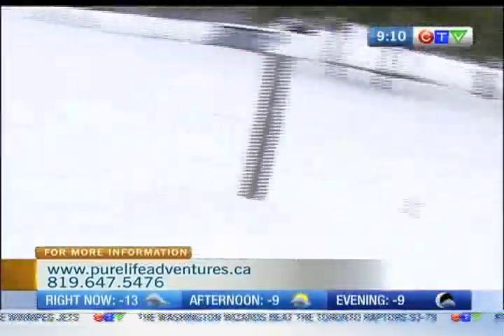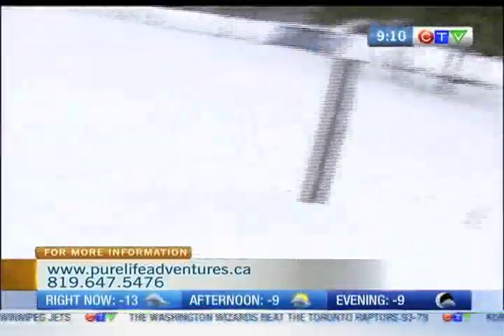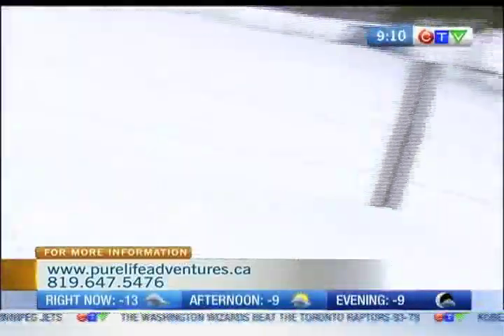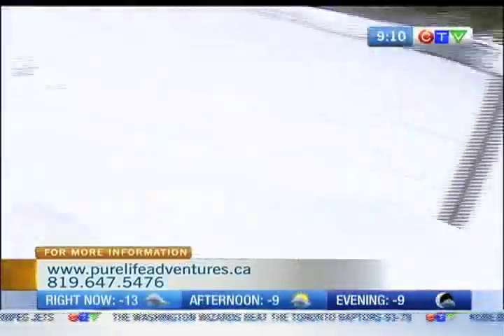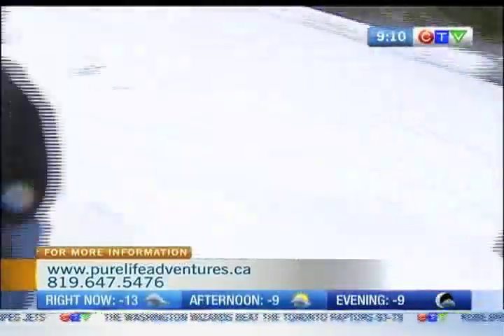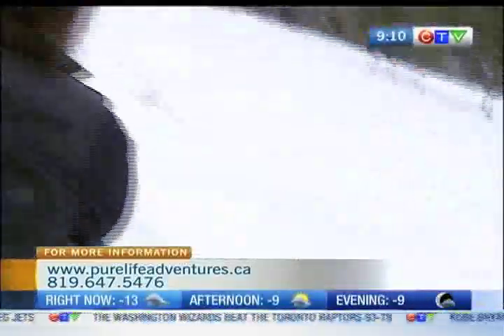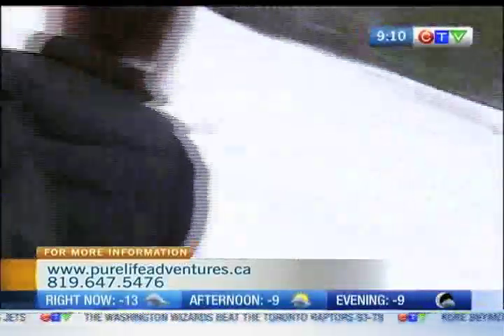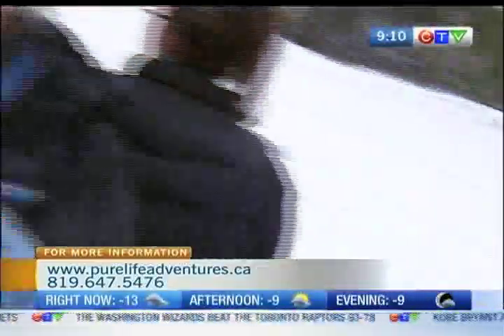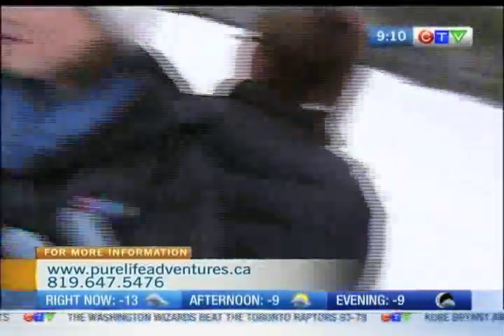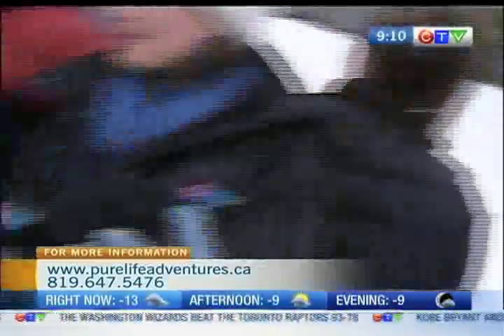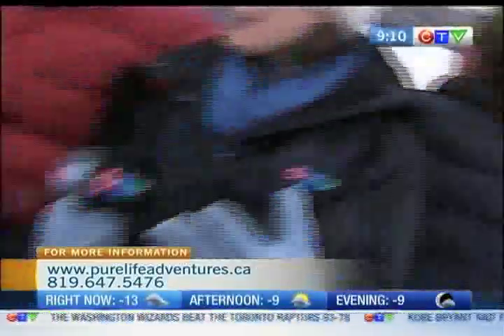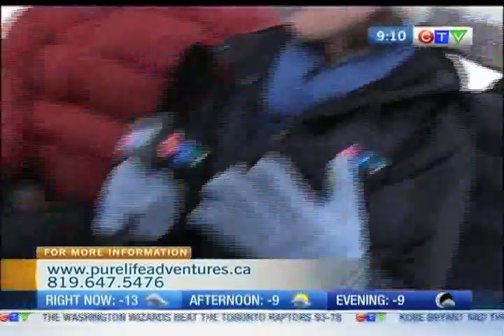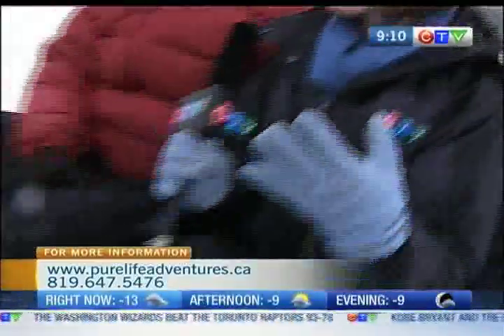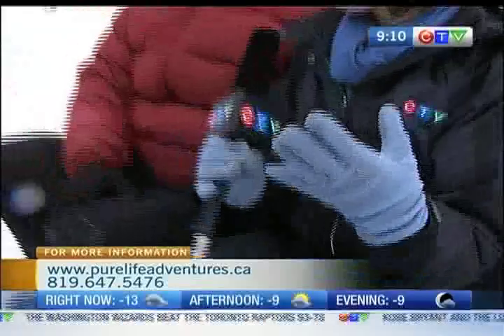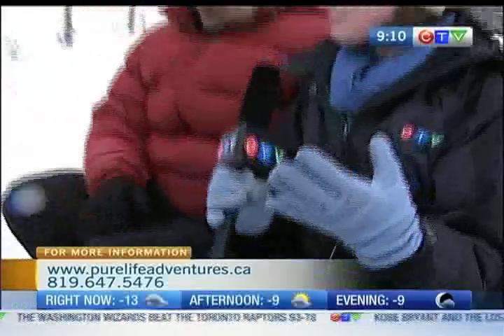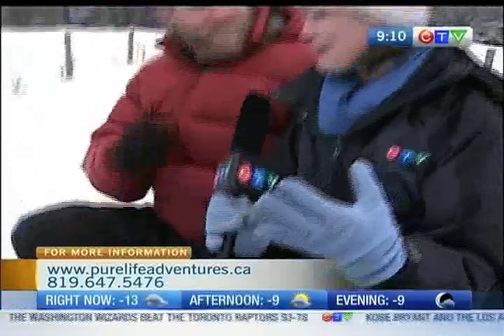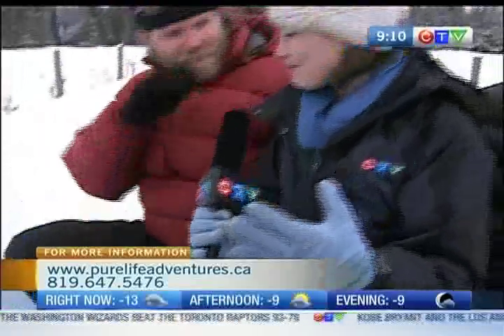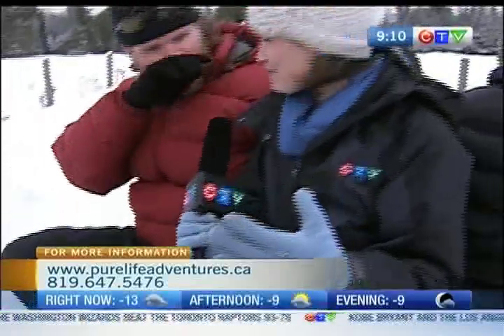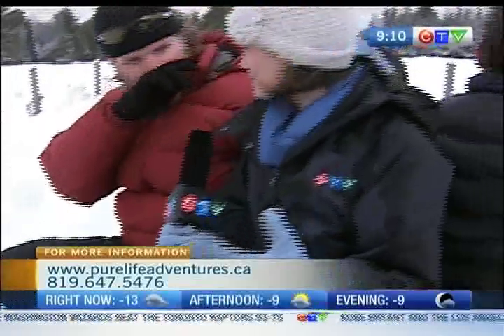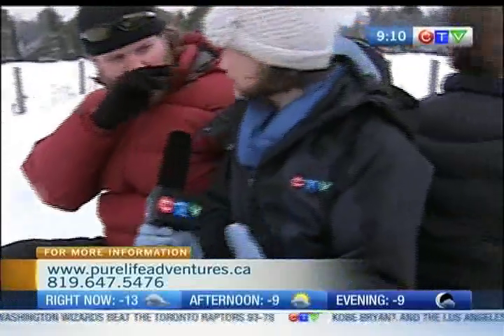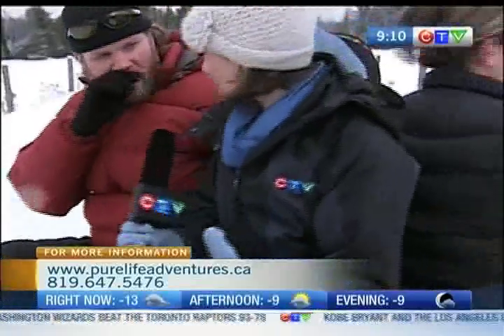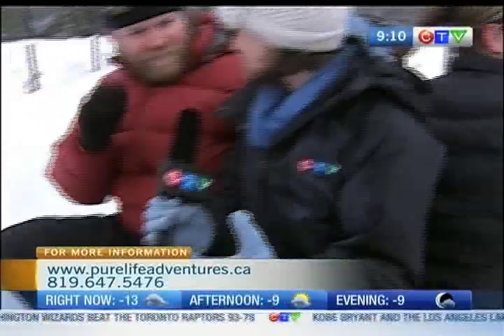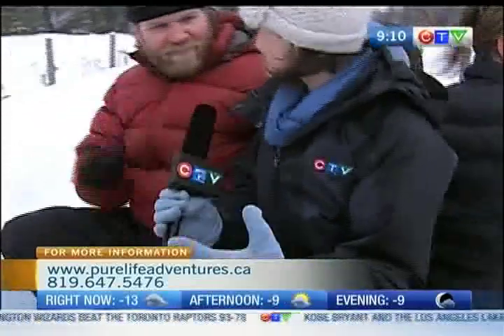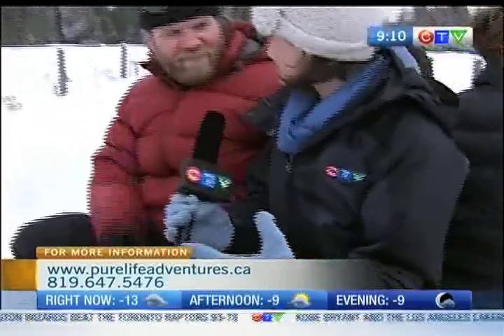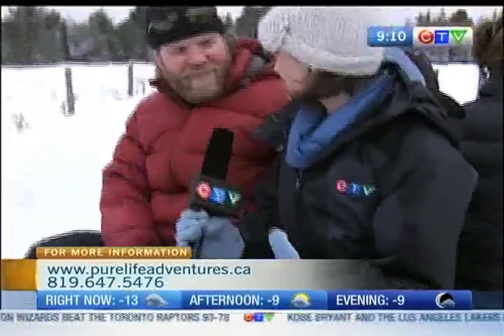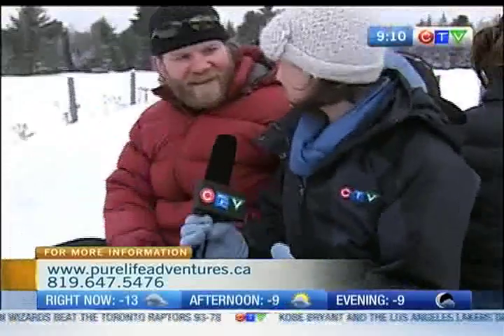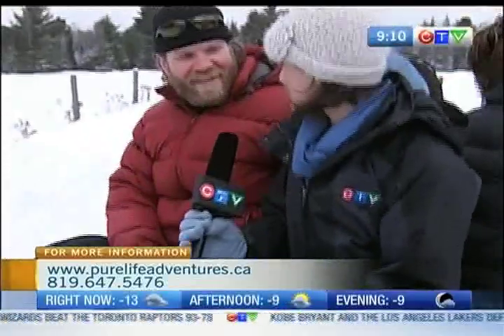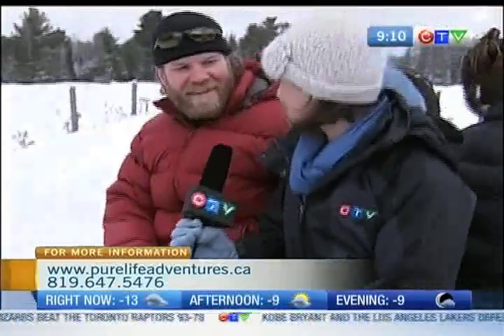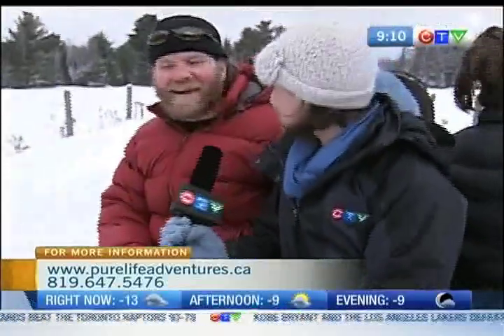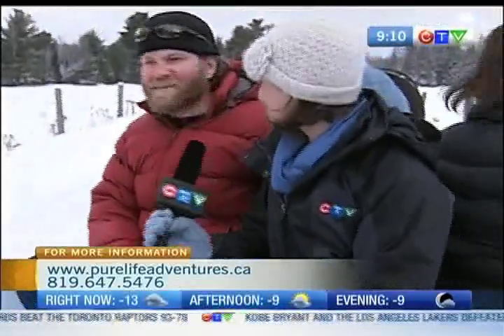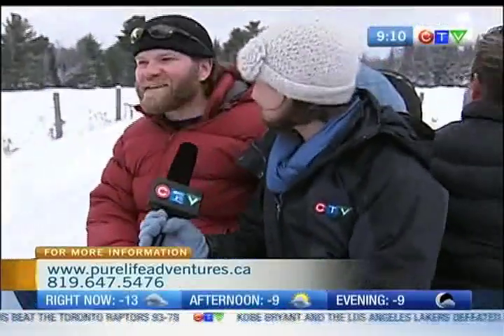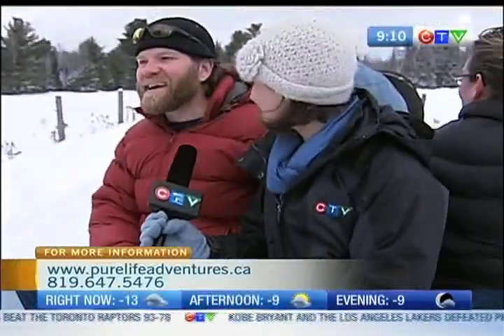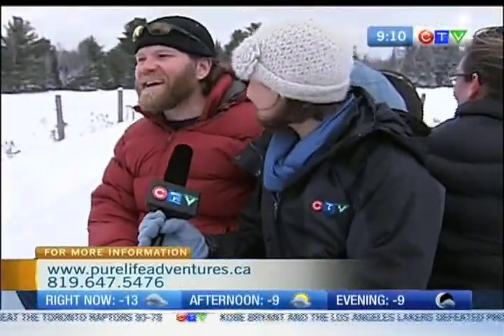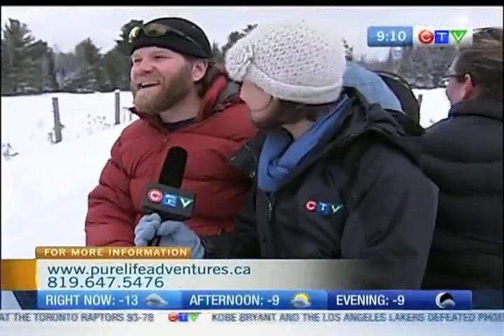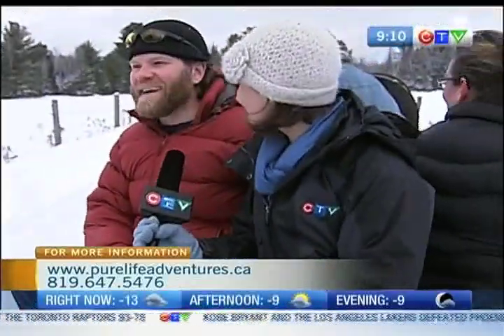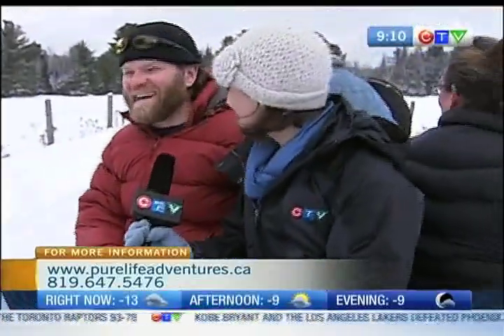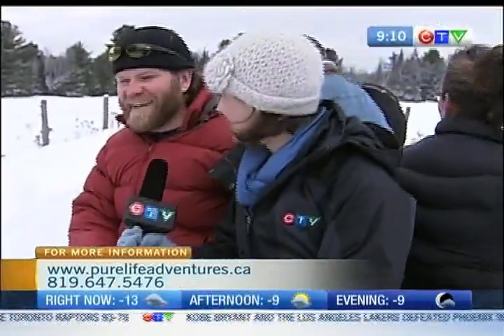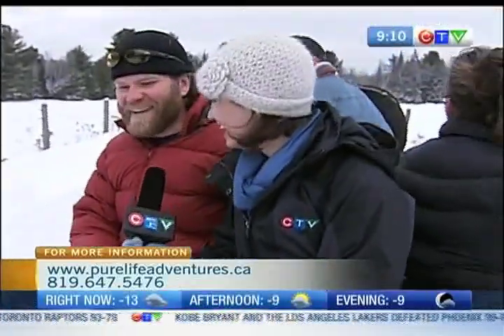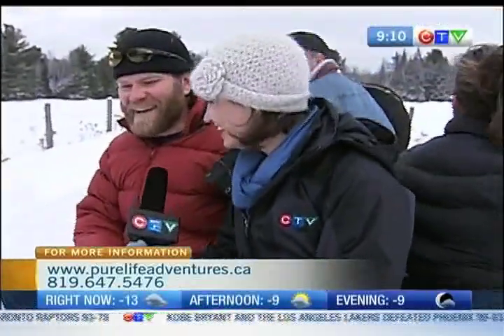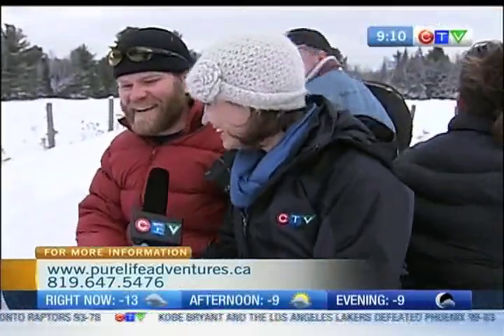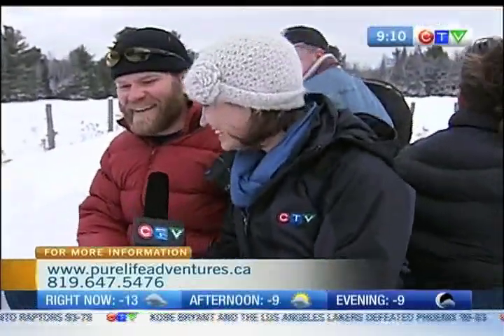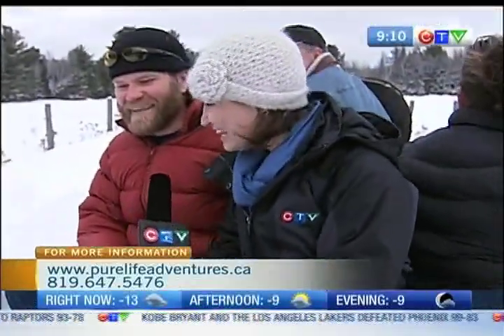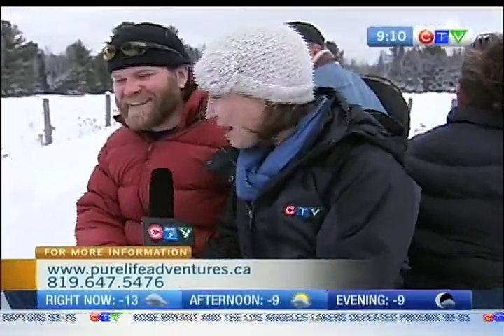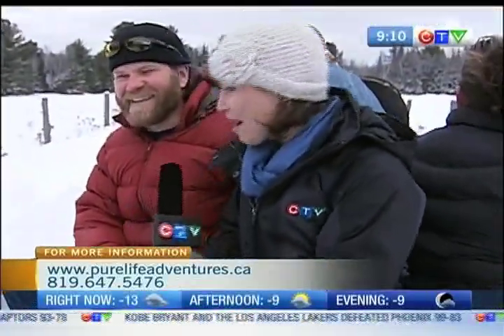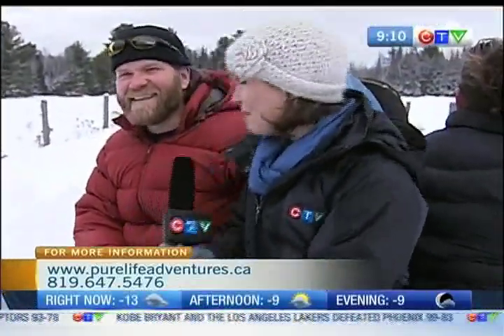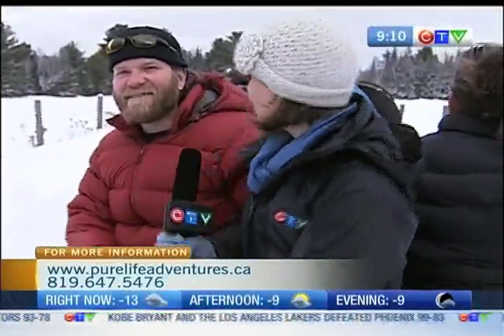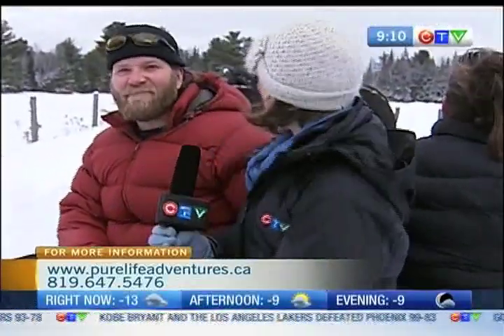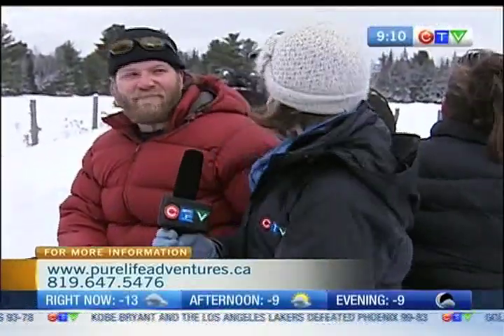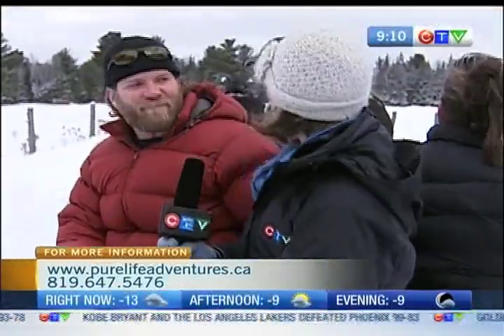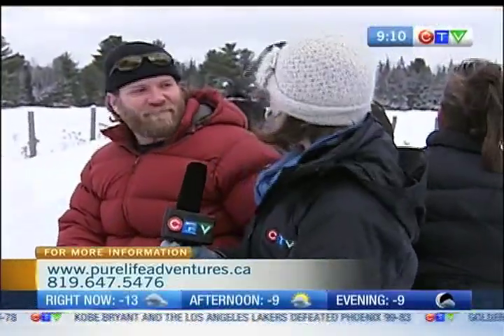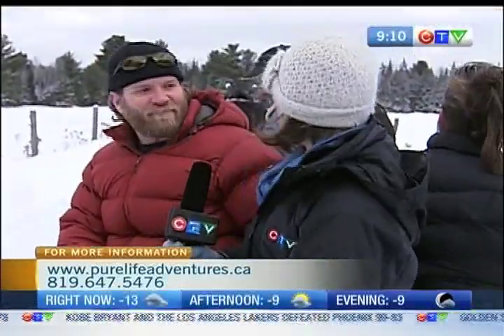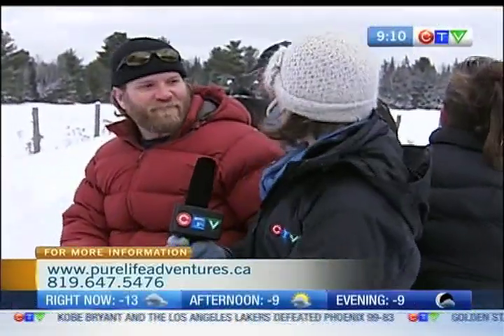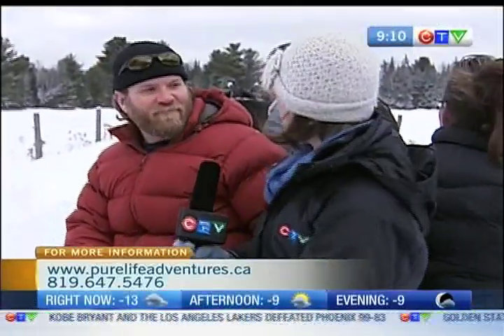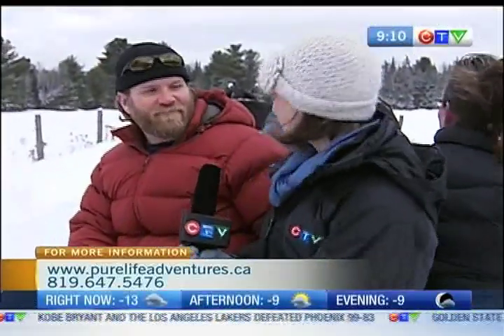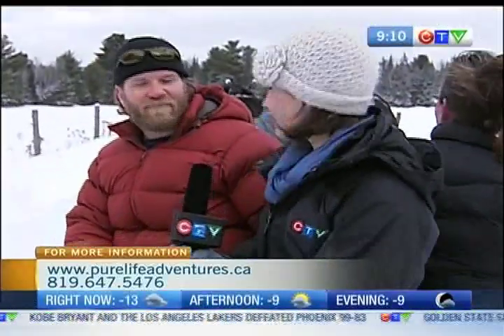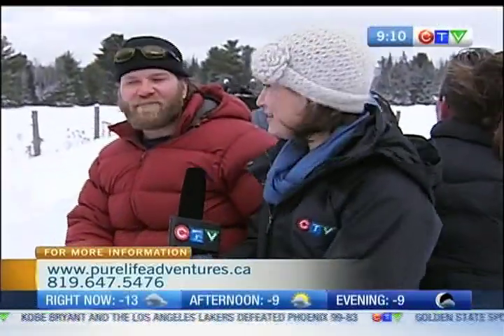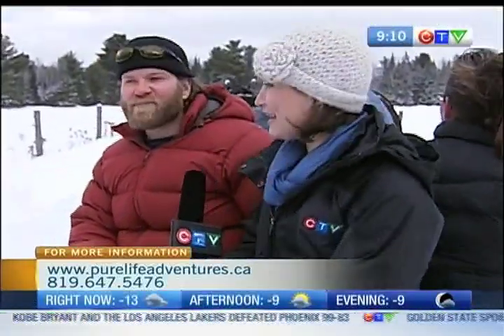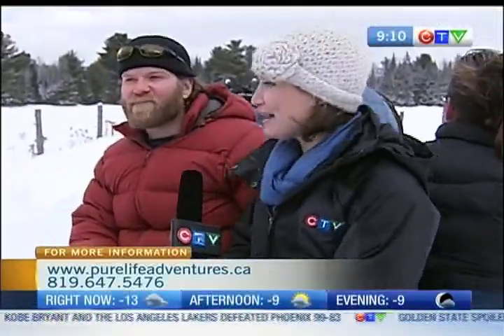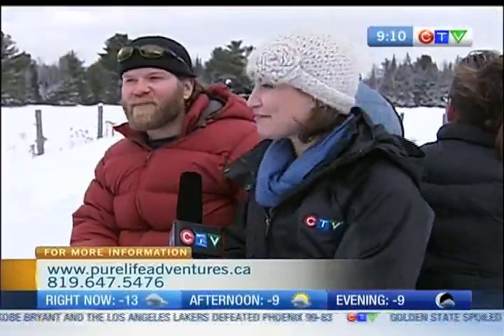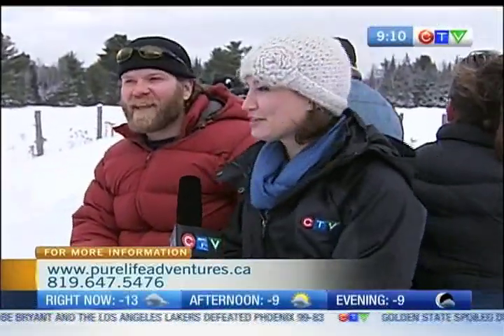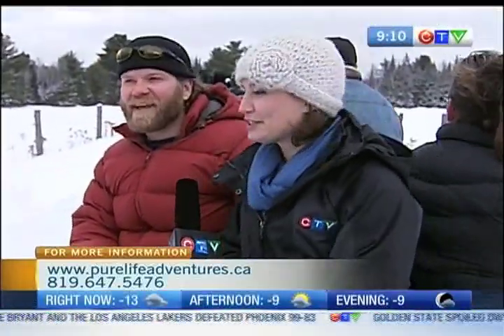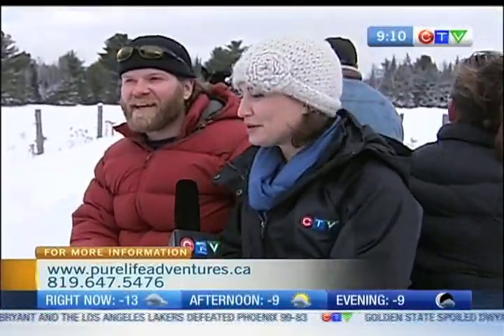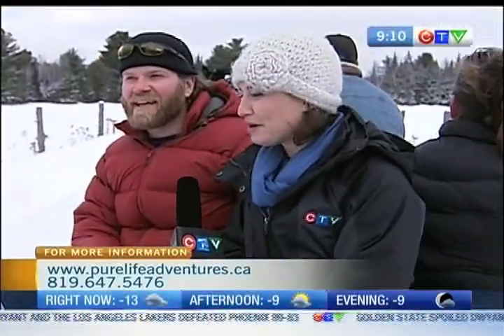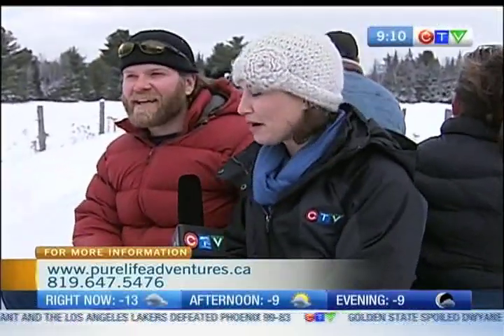This is going to be a bit of a different speed from the dog sledding earlier this morning. Whenever you're ready, Sean. Yeah, for sure.